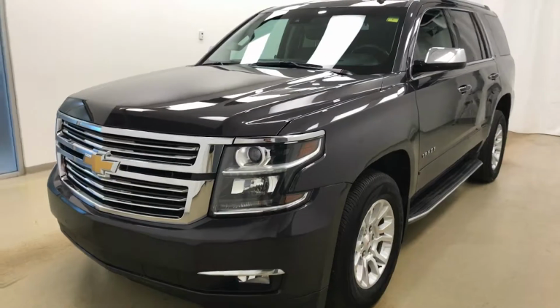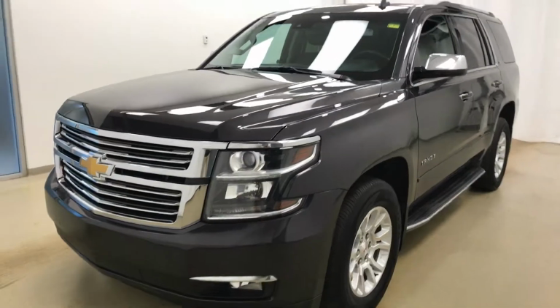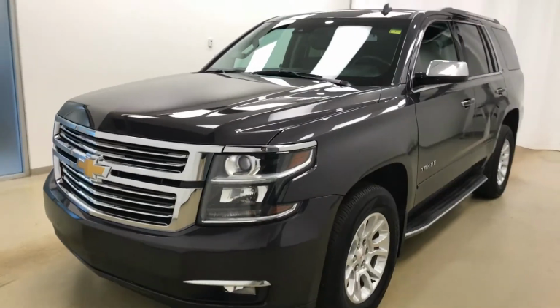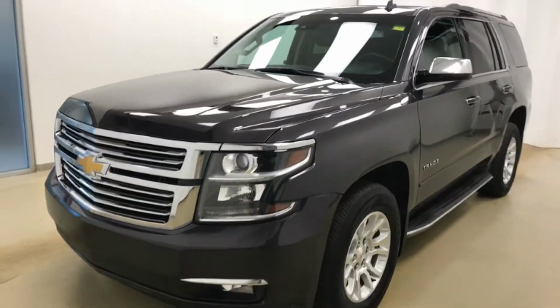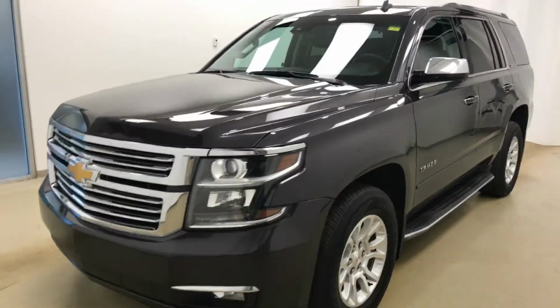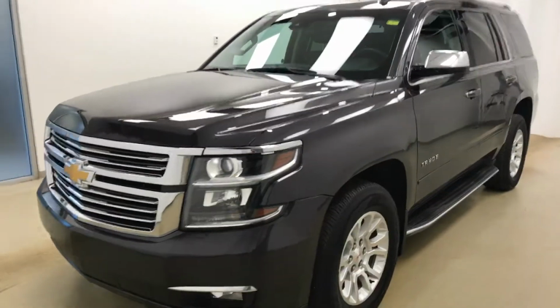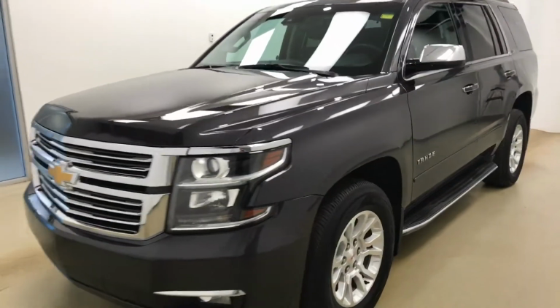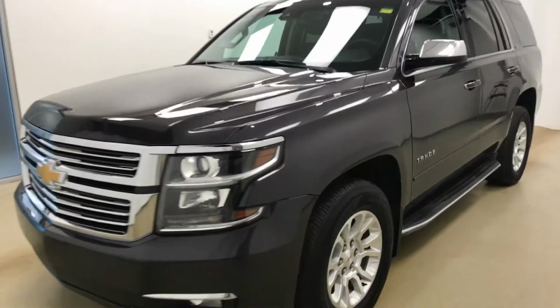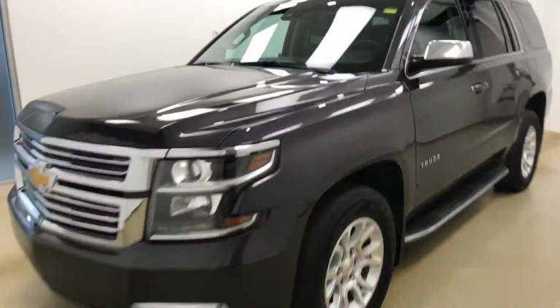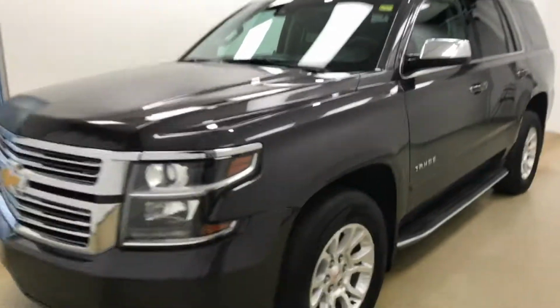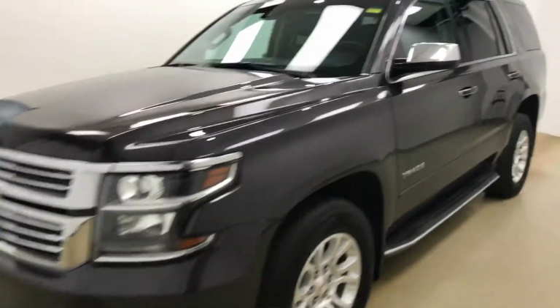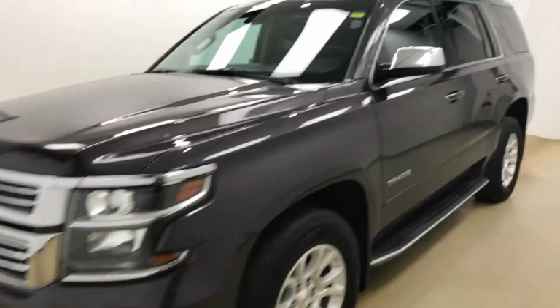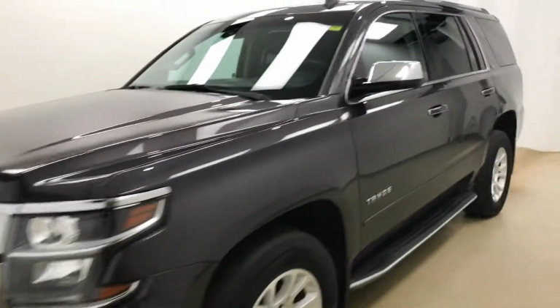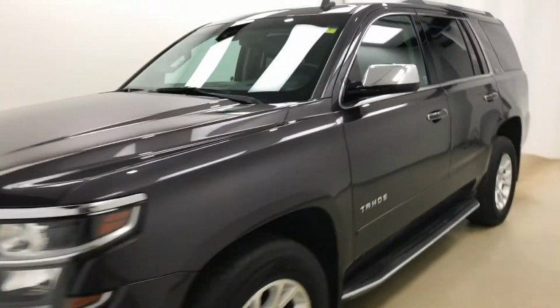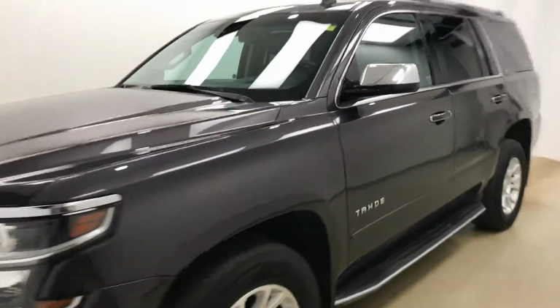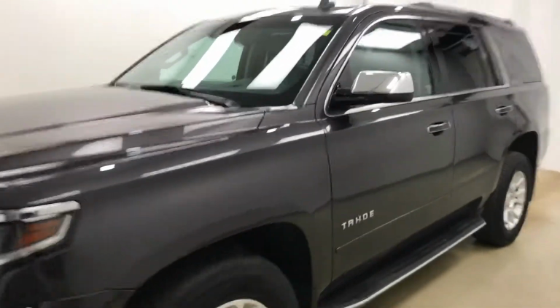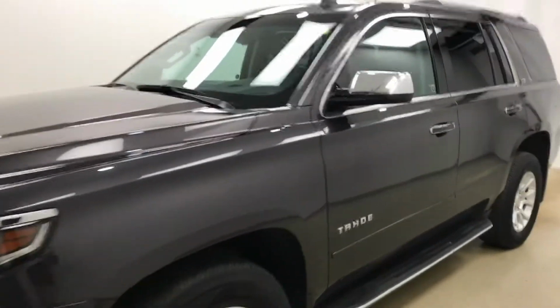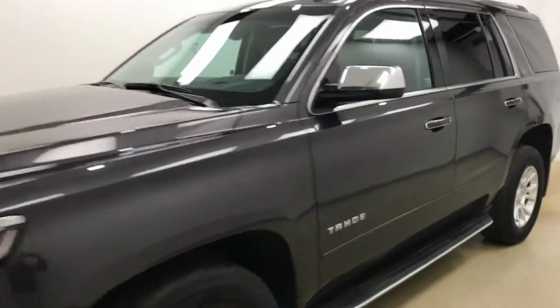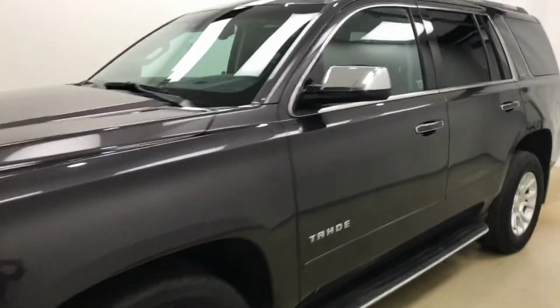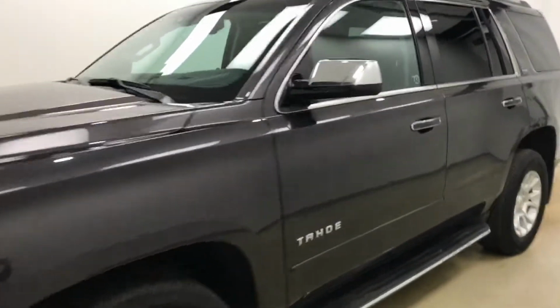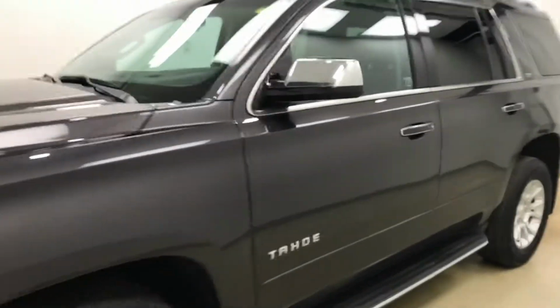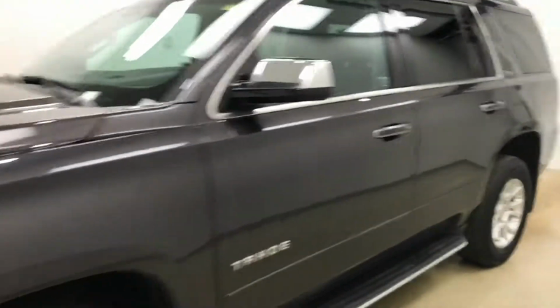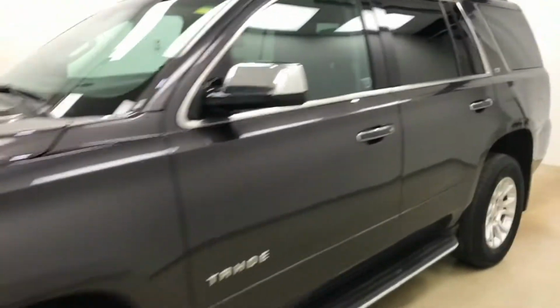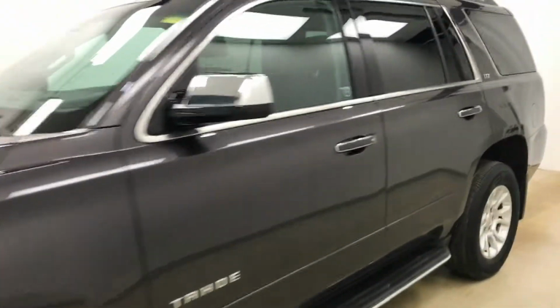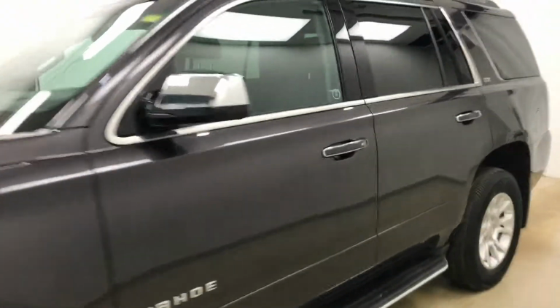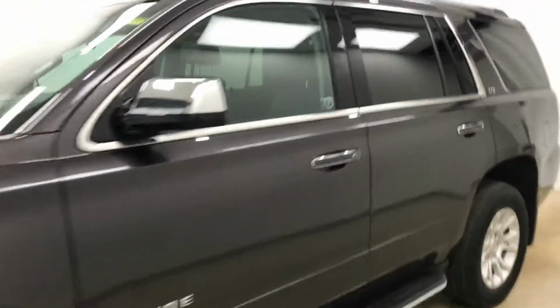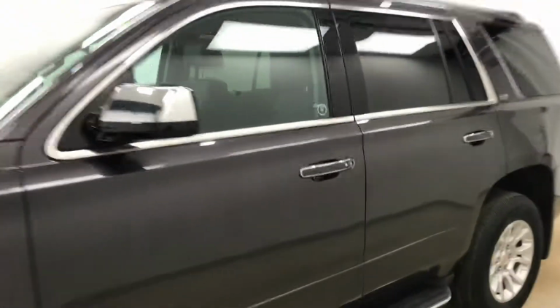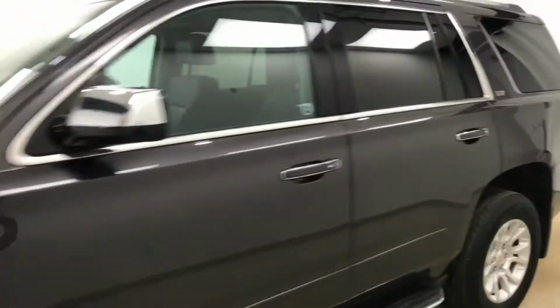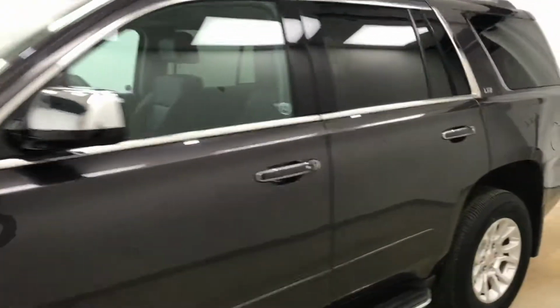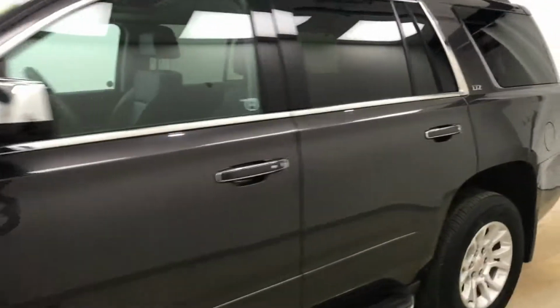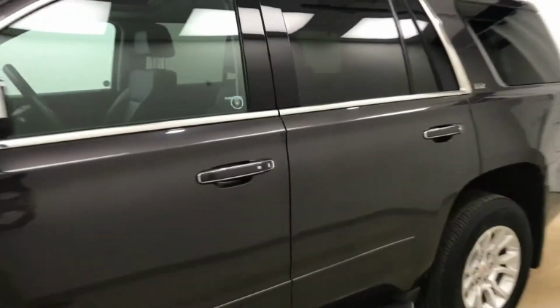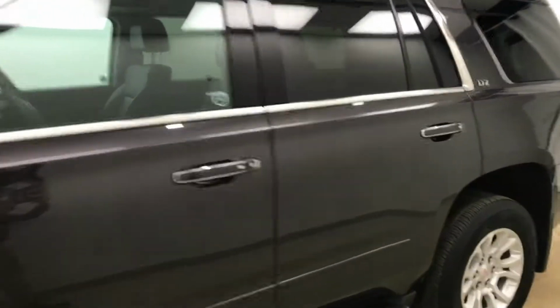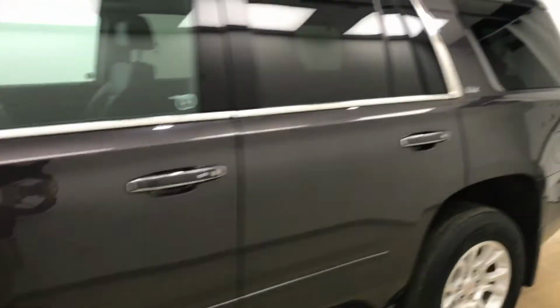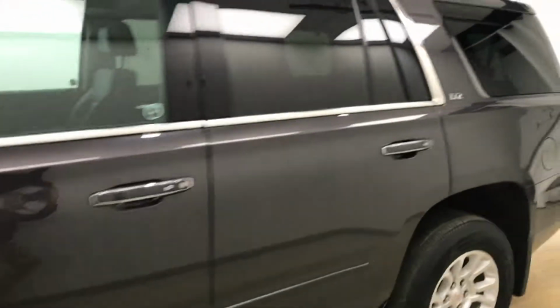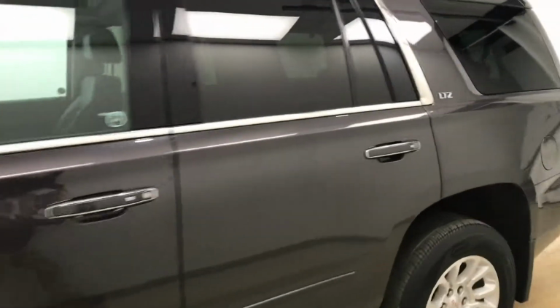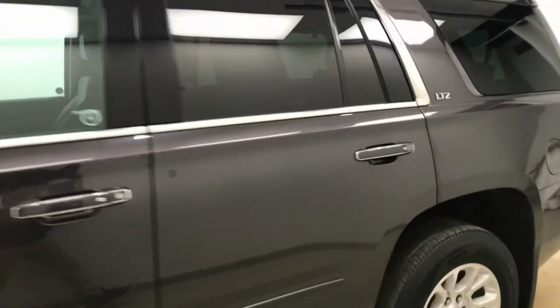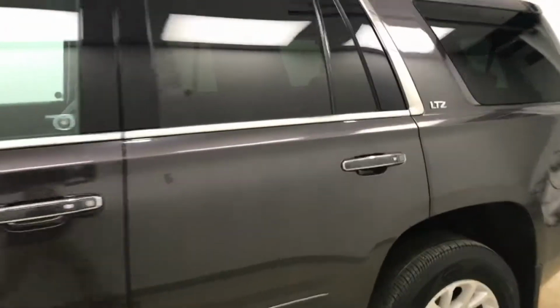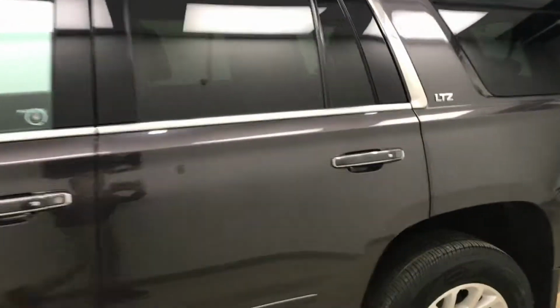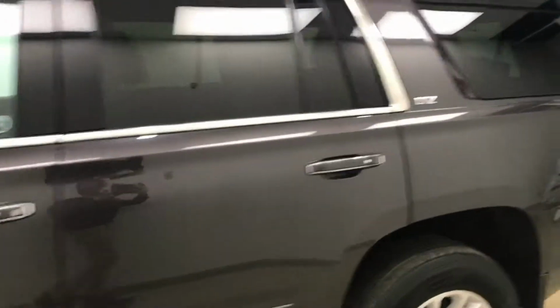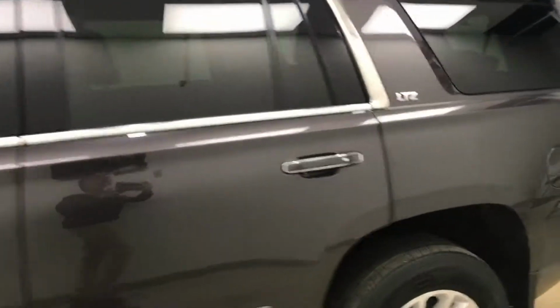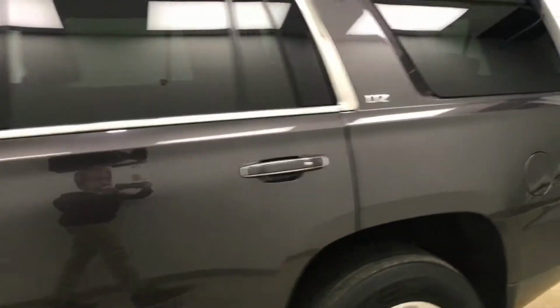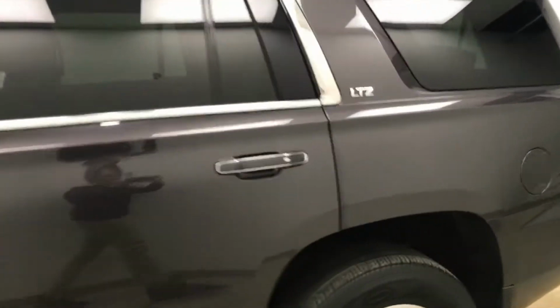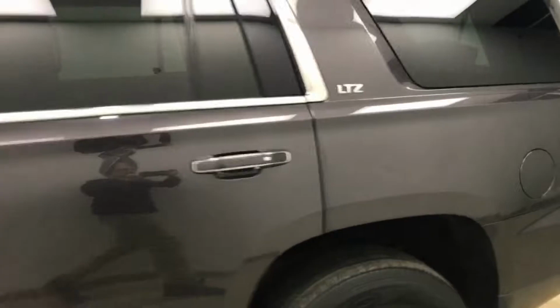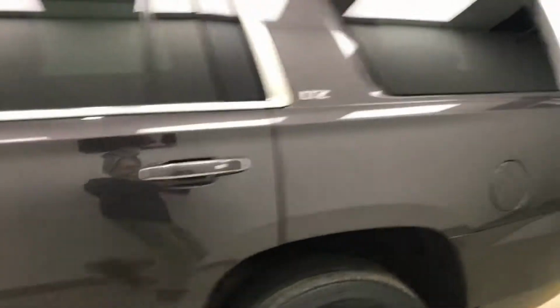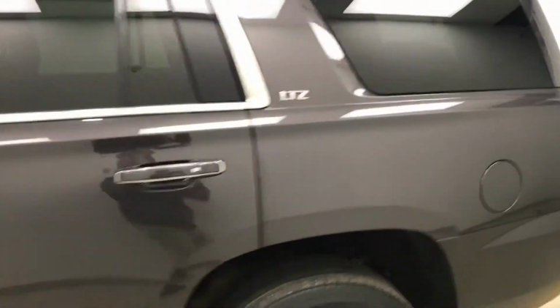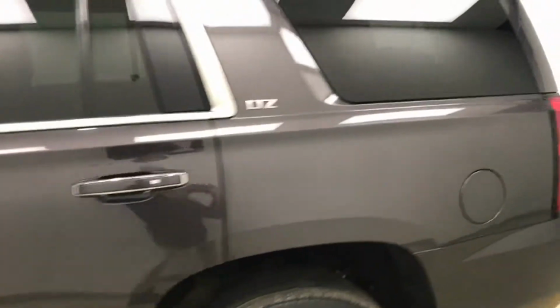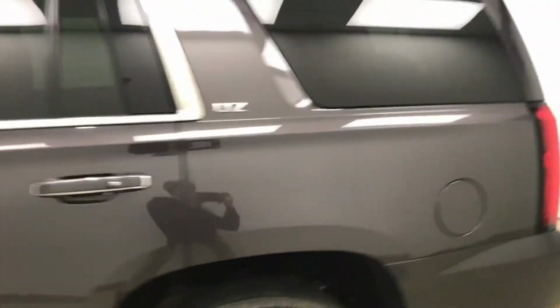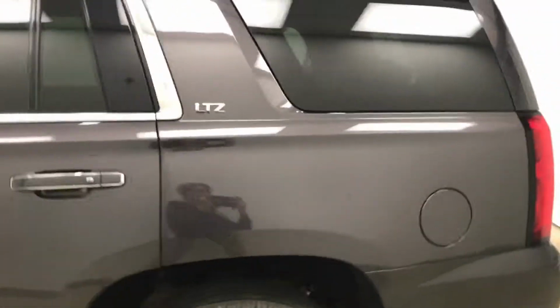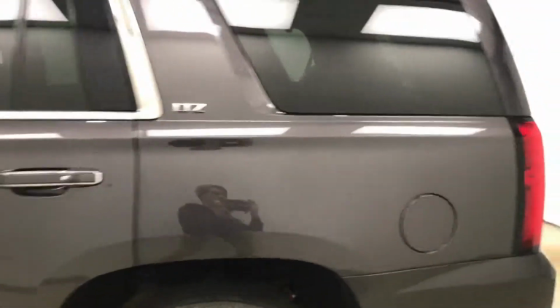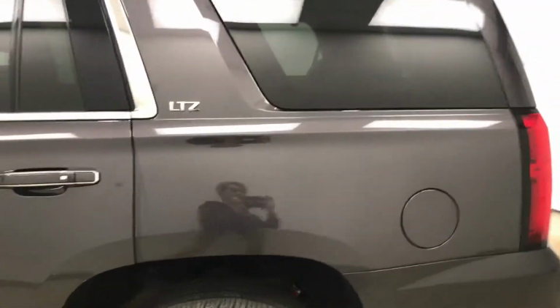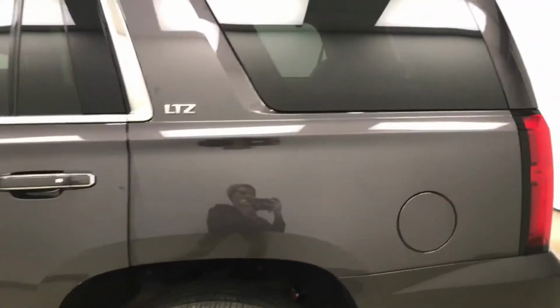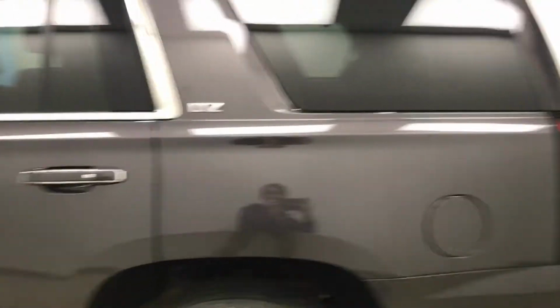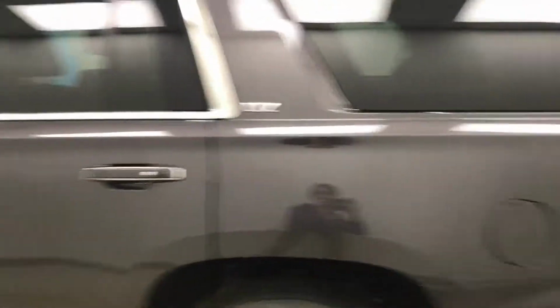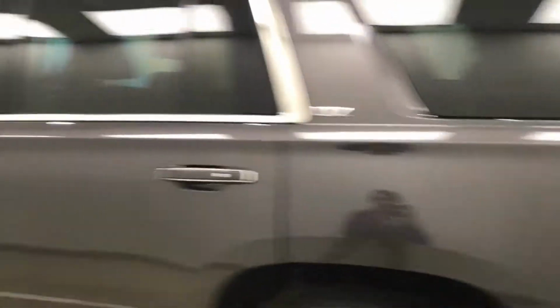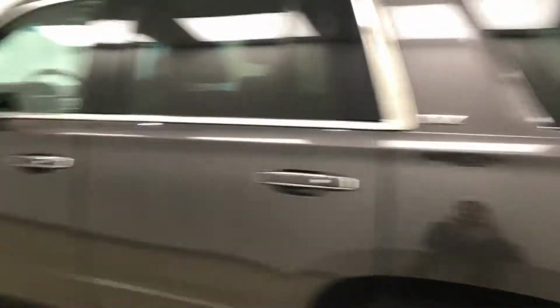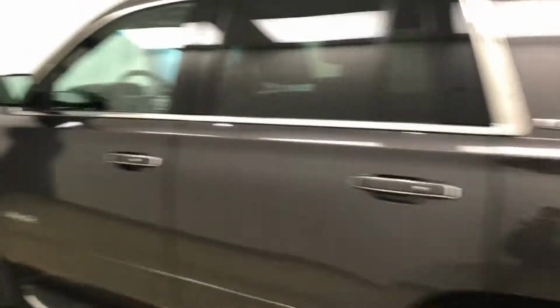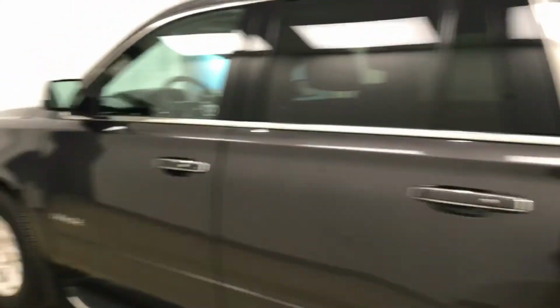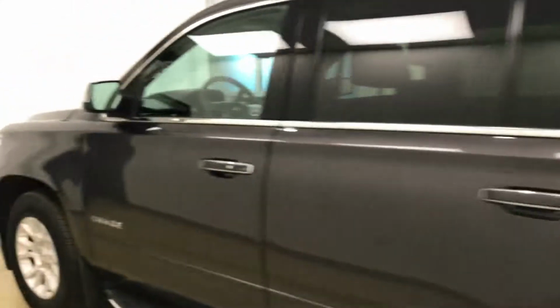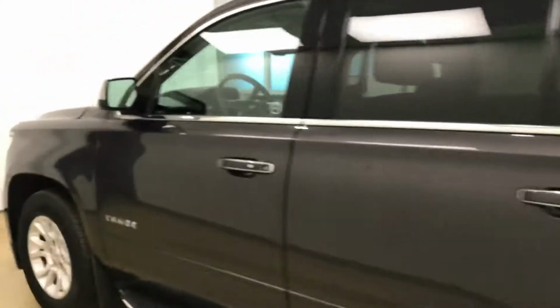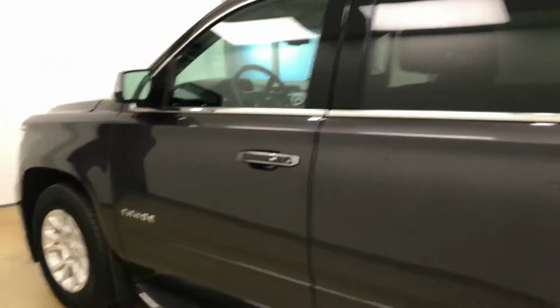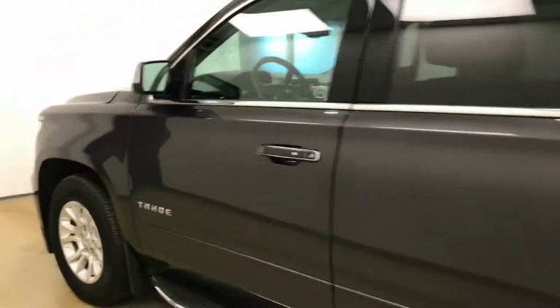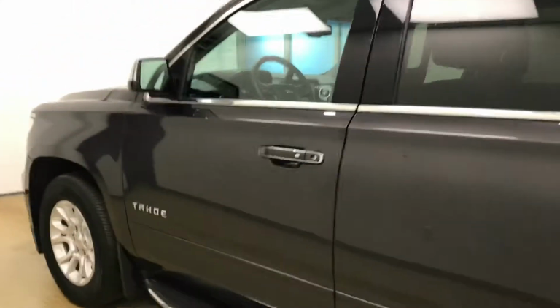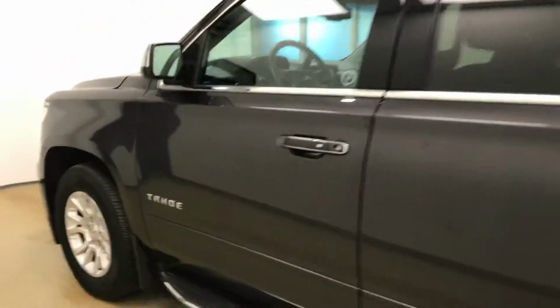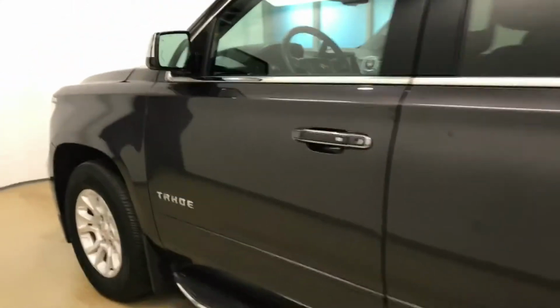Today we're reviewing stock number 185706 on a 2015 Chevy Tahoe, and our exterior color is Iridium.